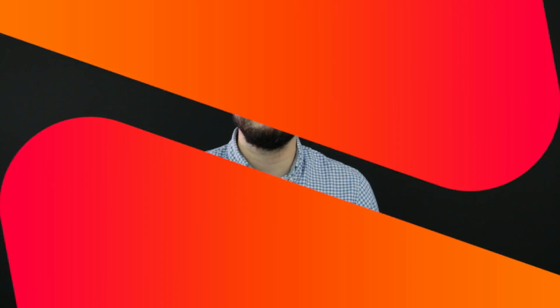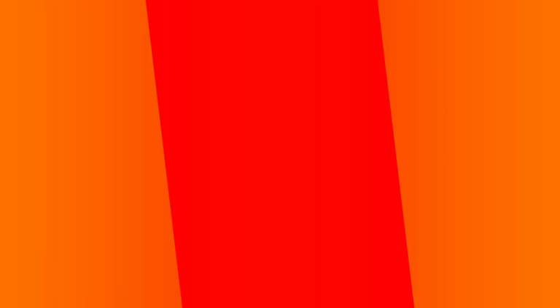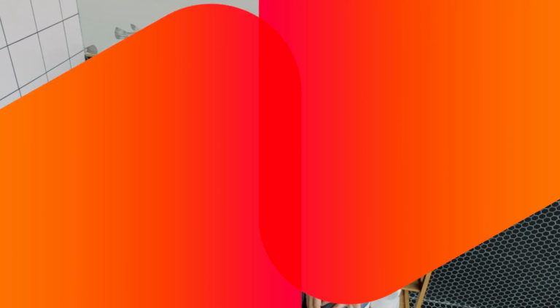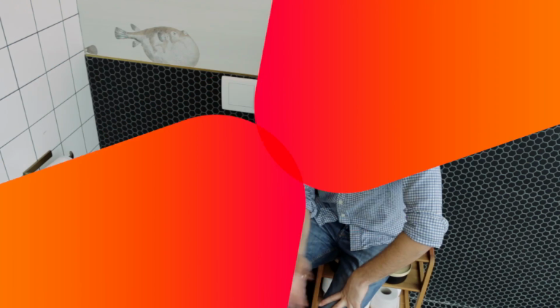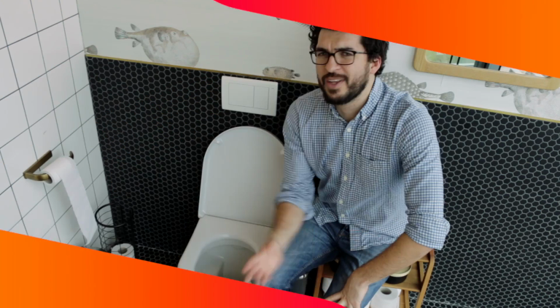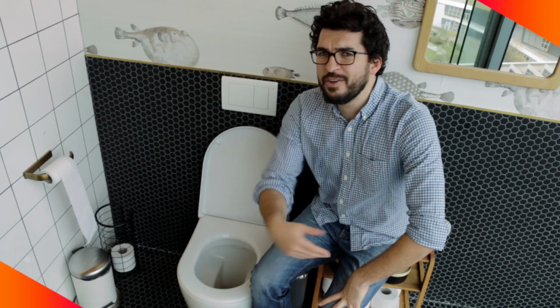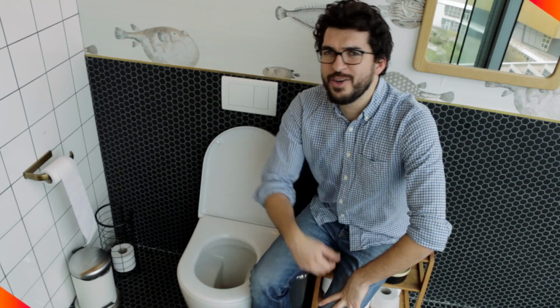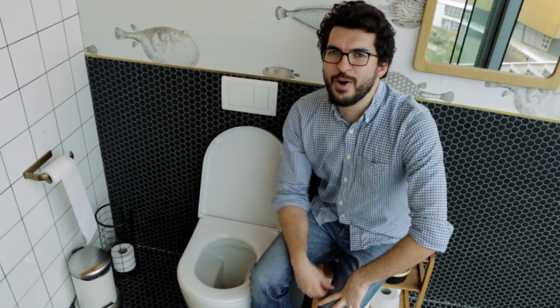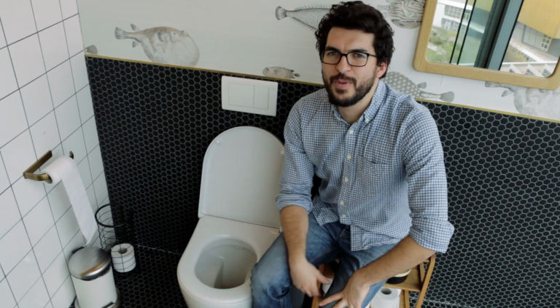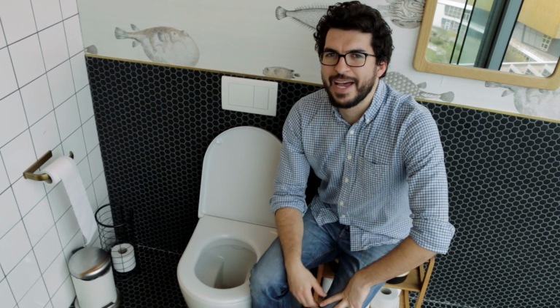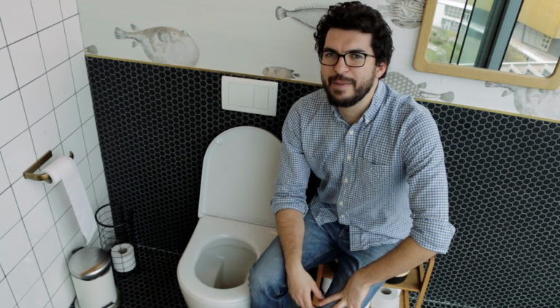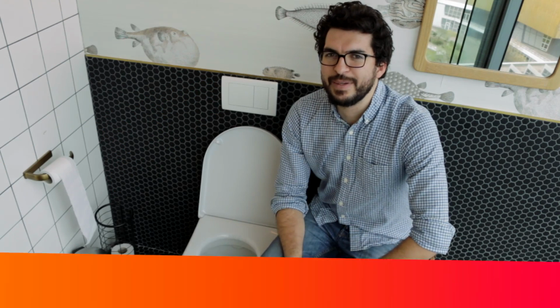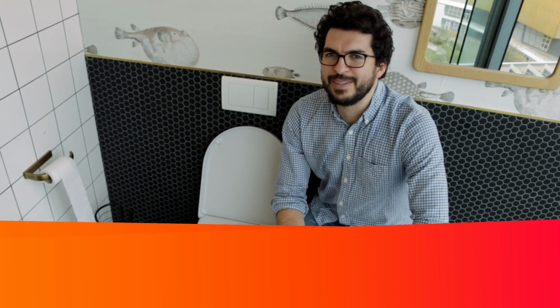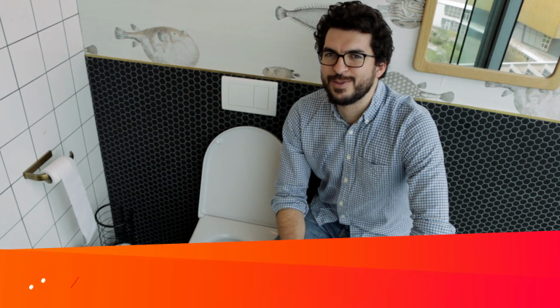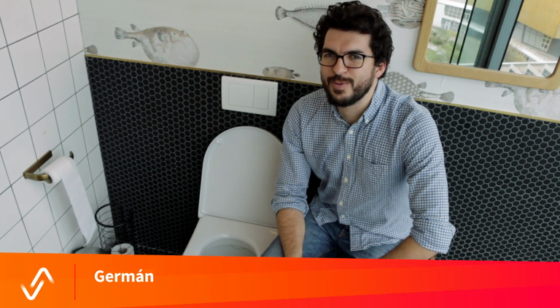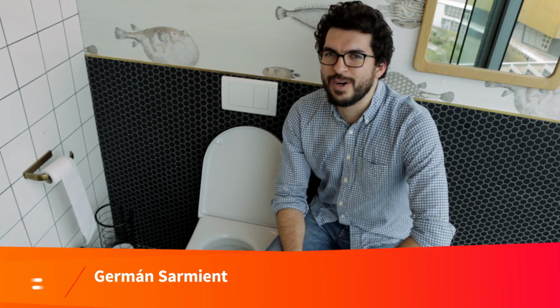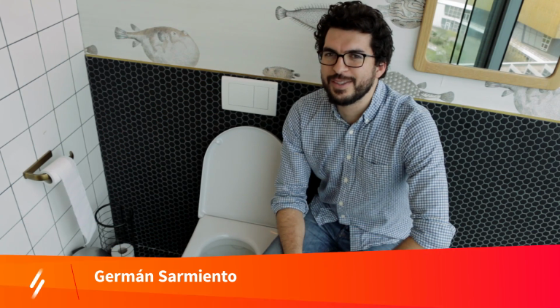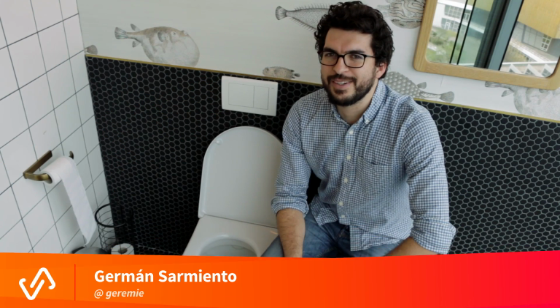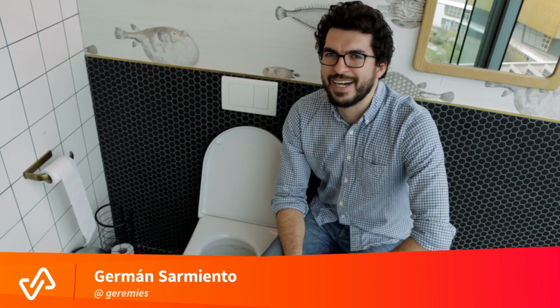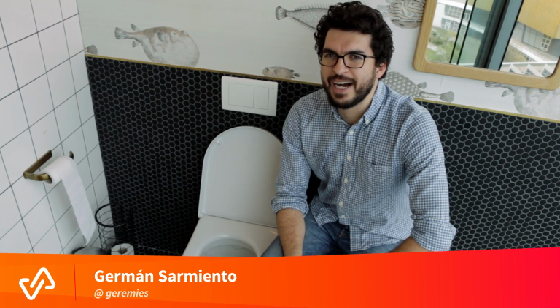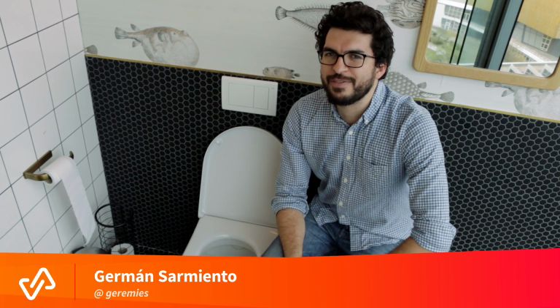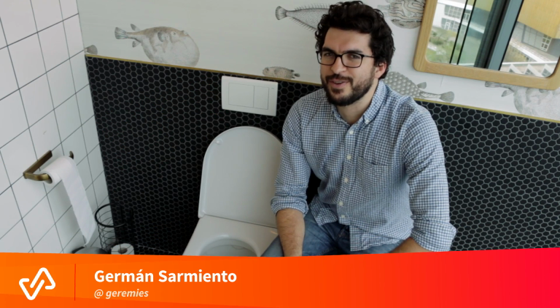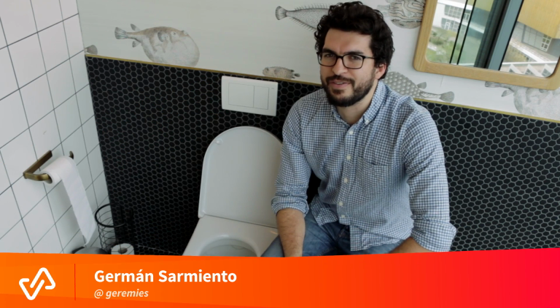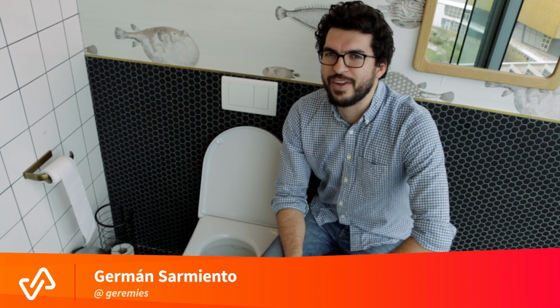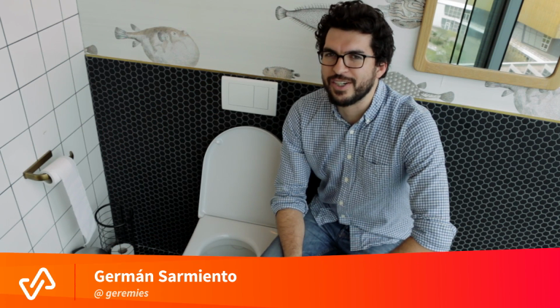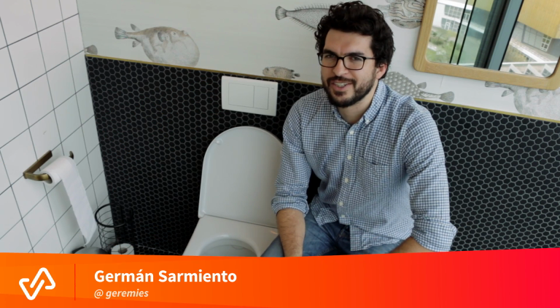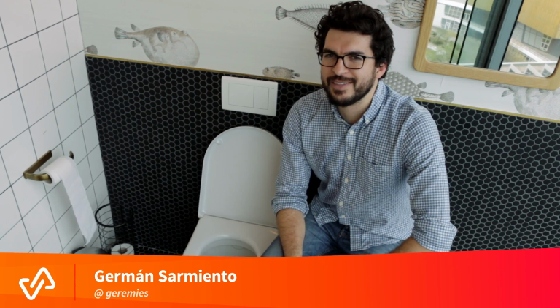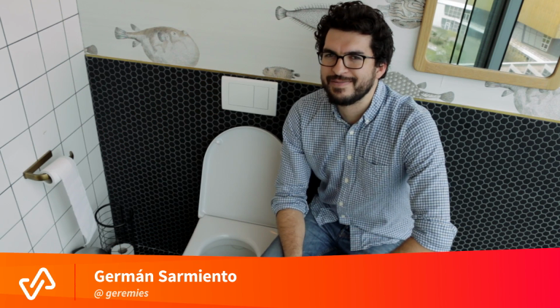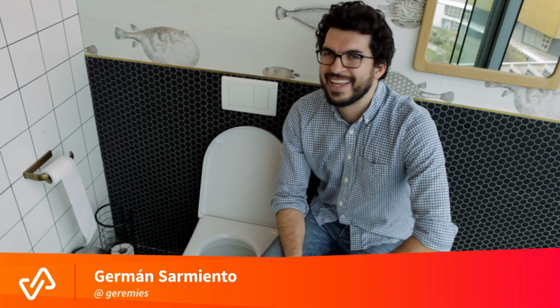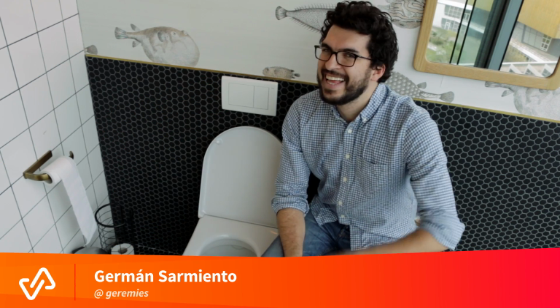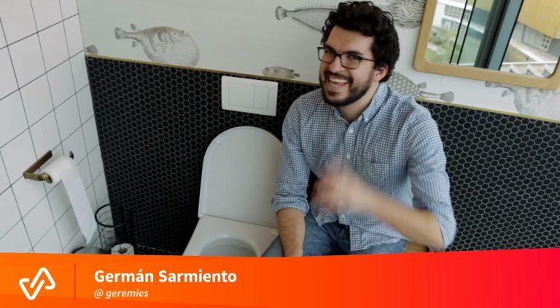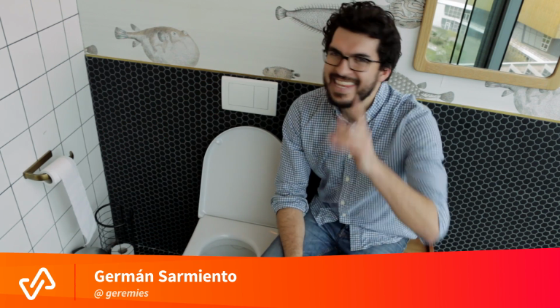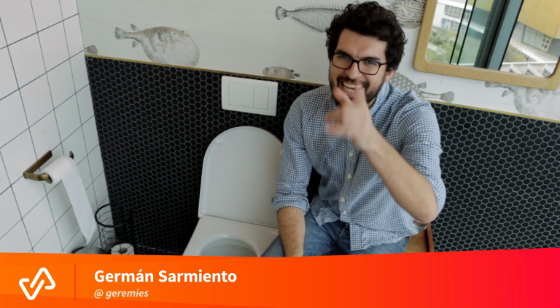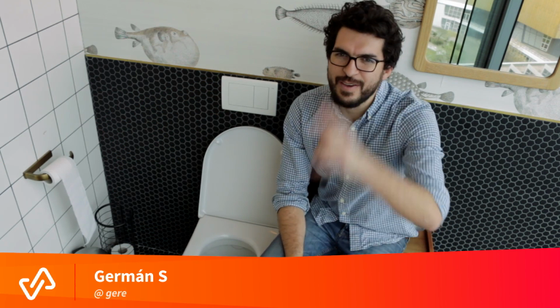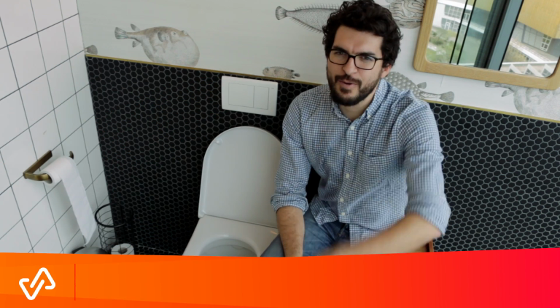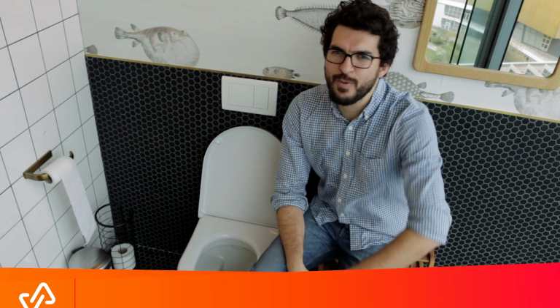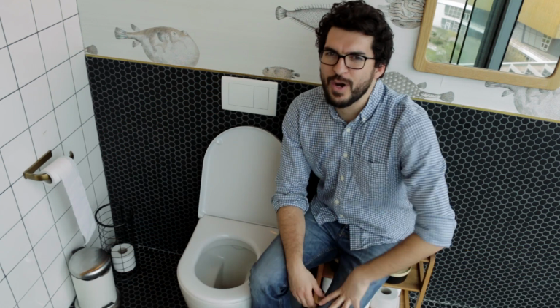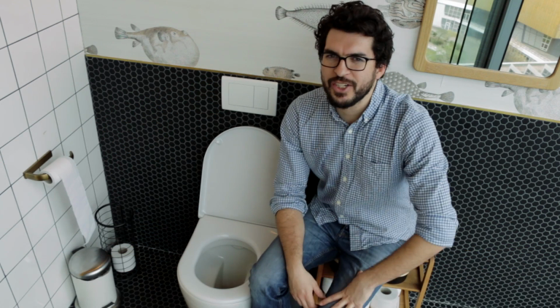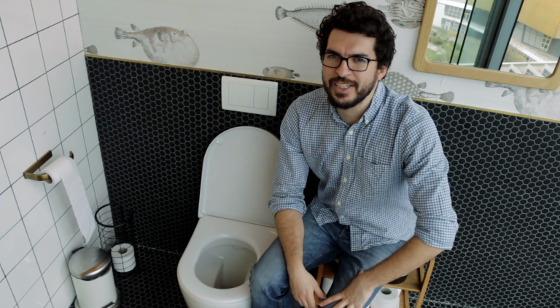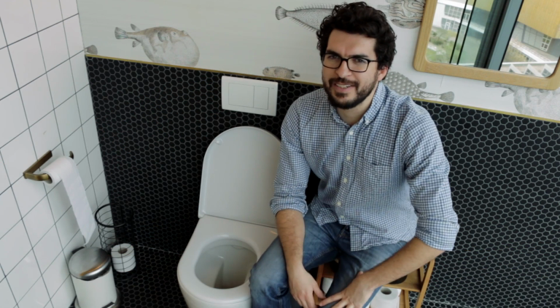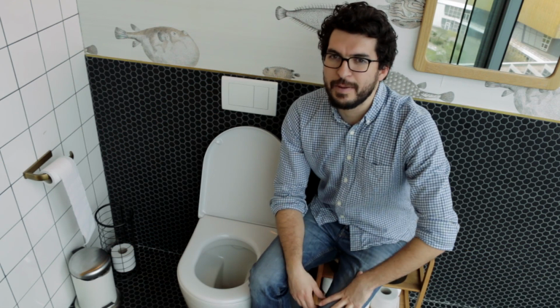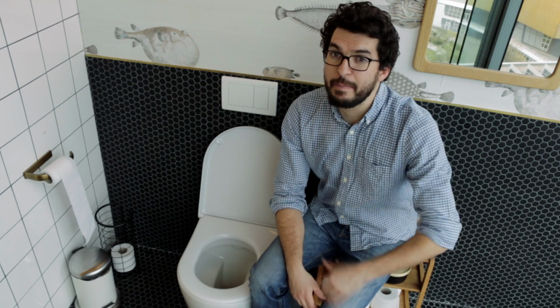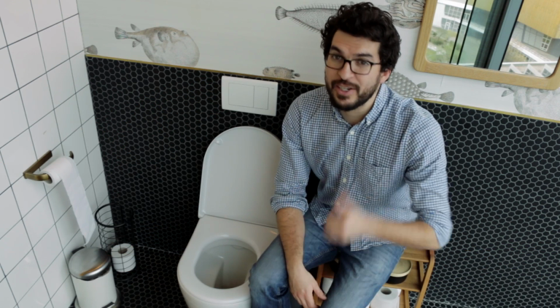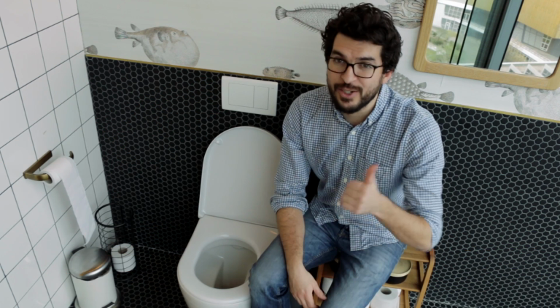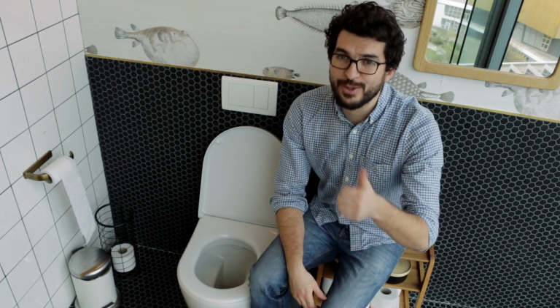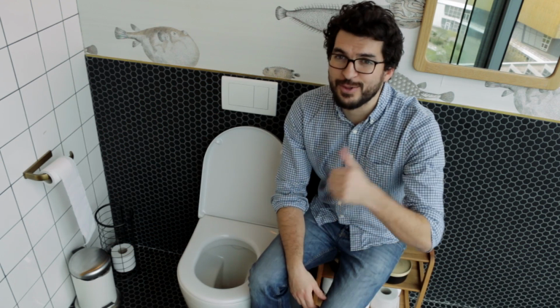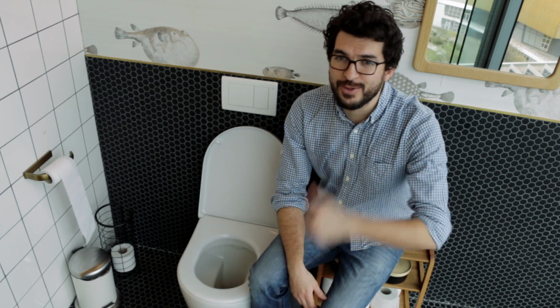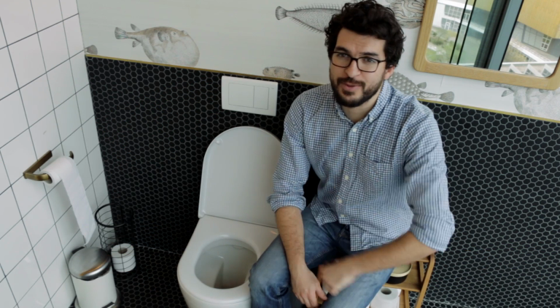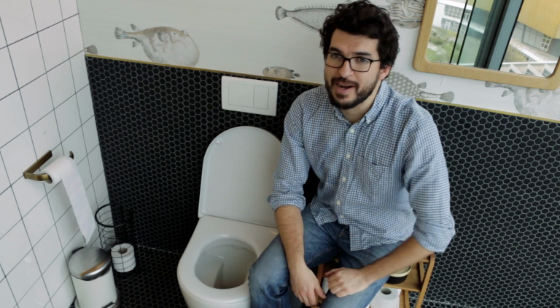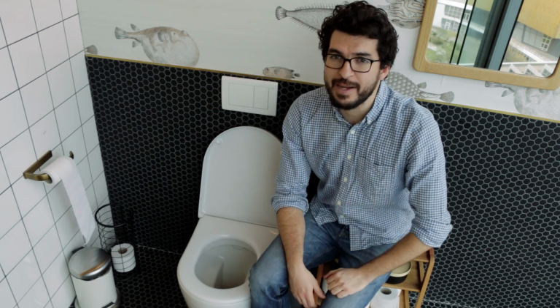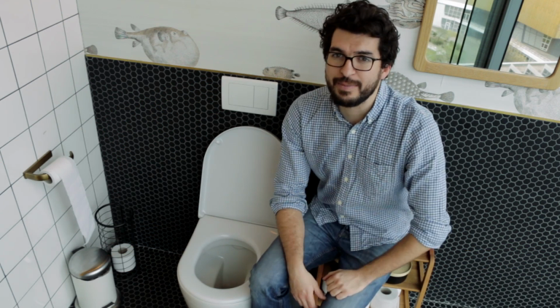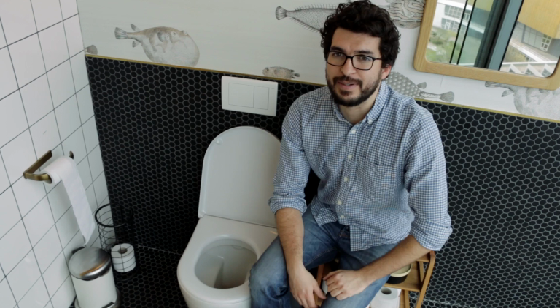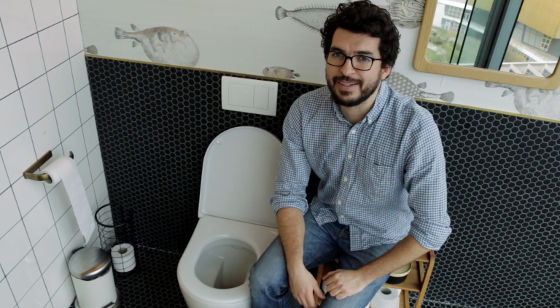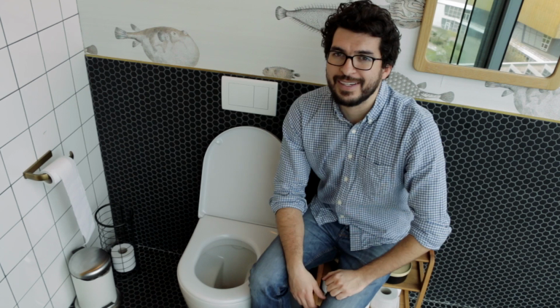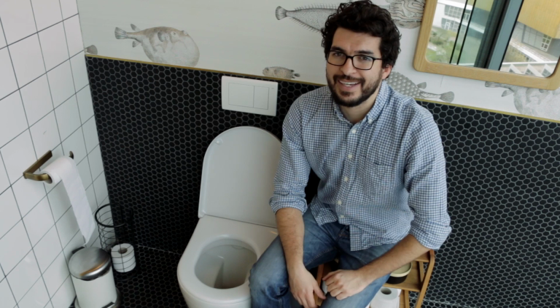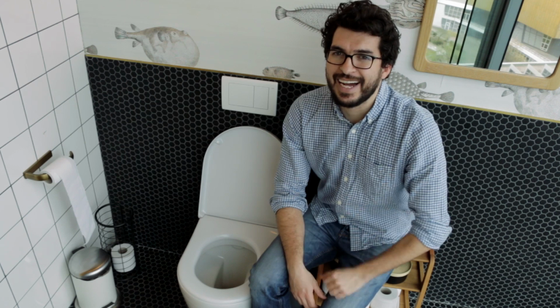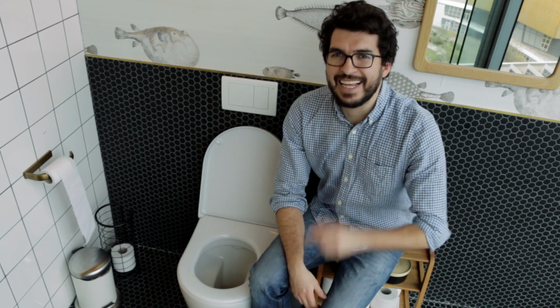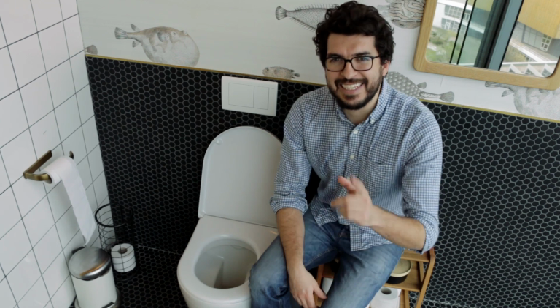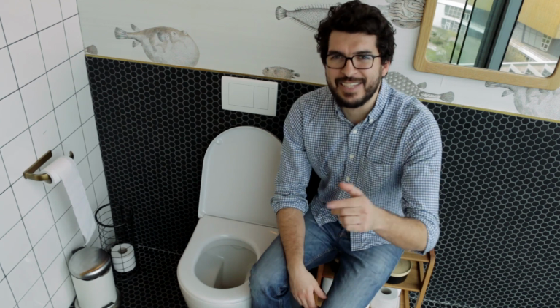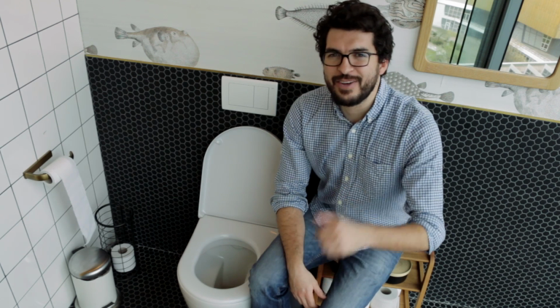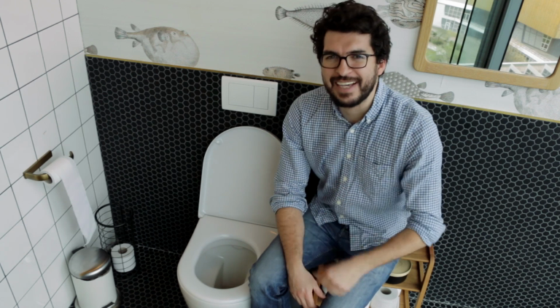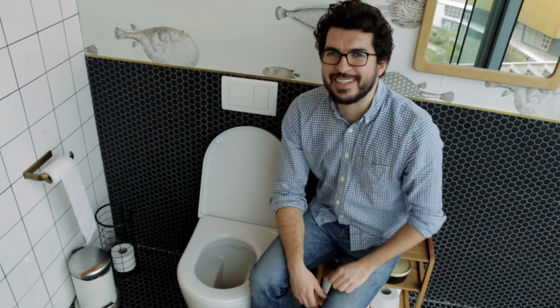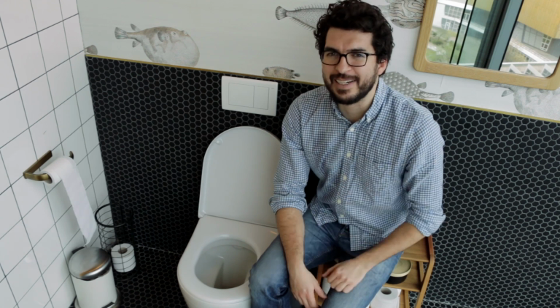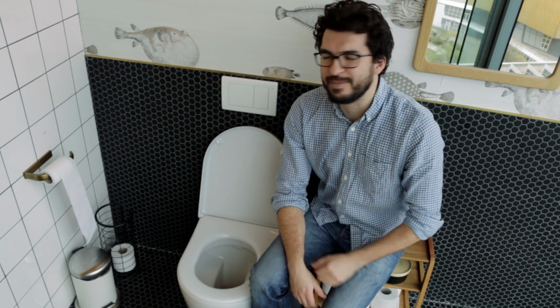So now you know what happens to water after you flush. Thank you for watching — make sure to subscribe and I'll see you next time.